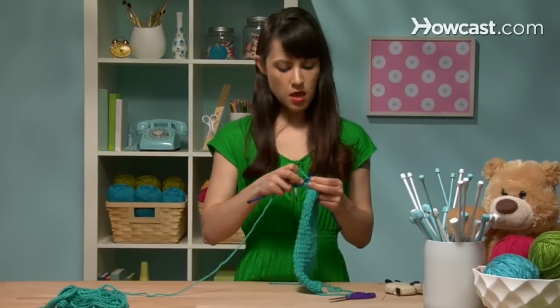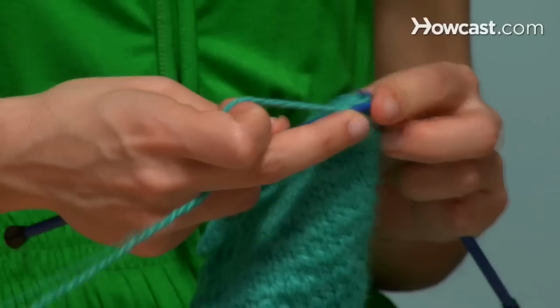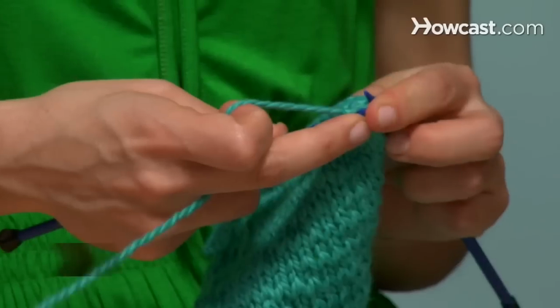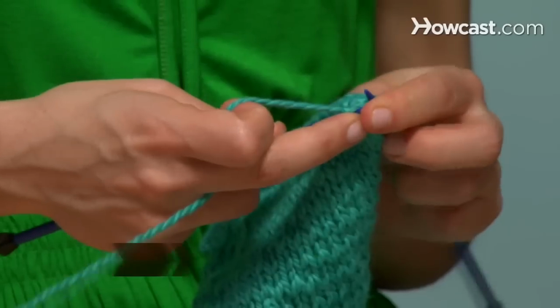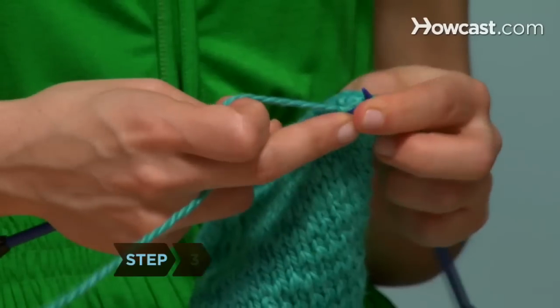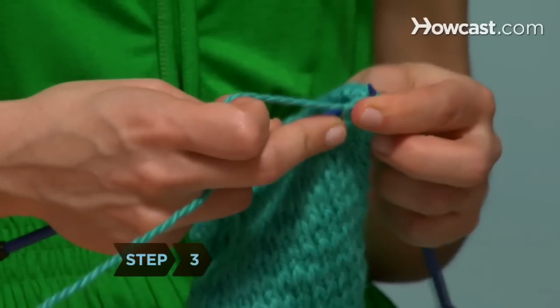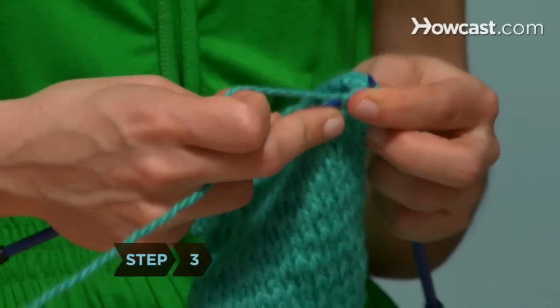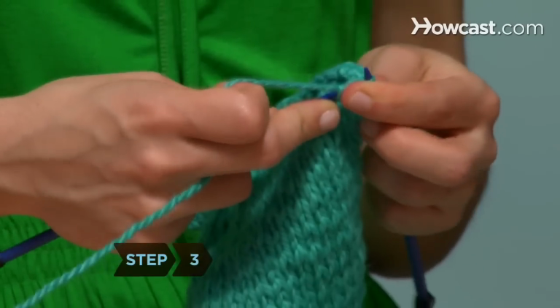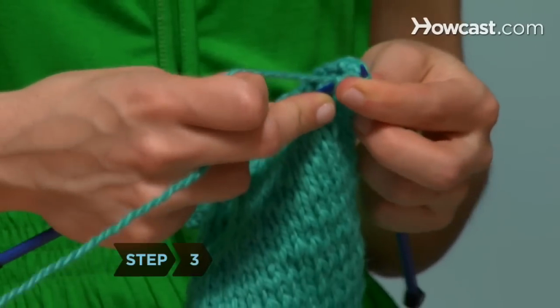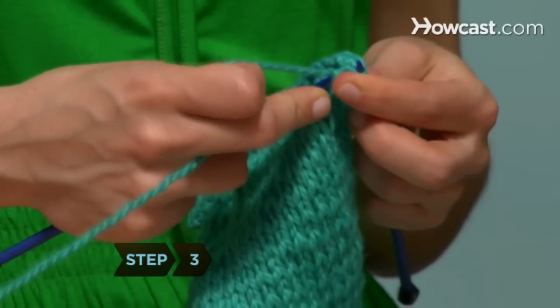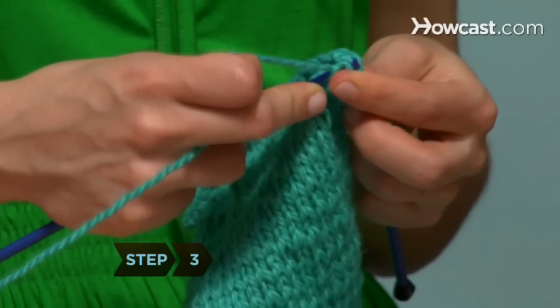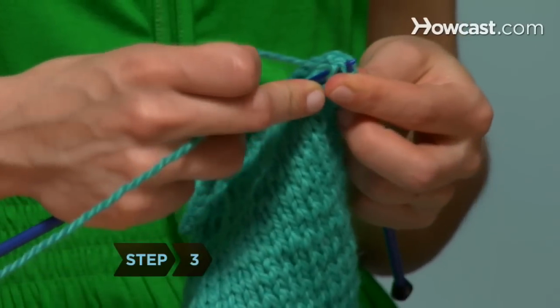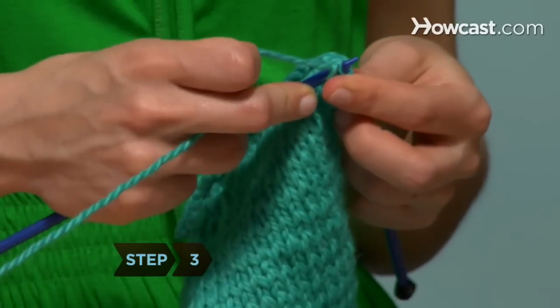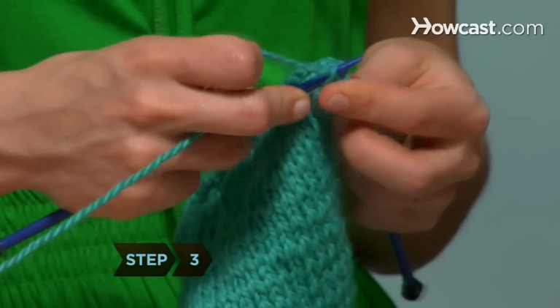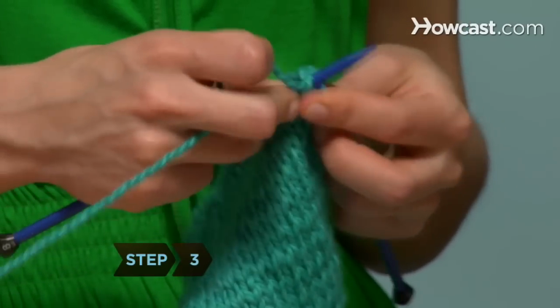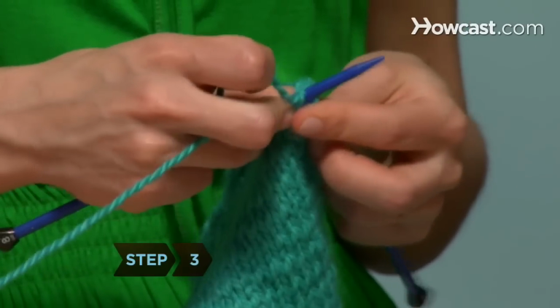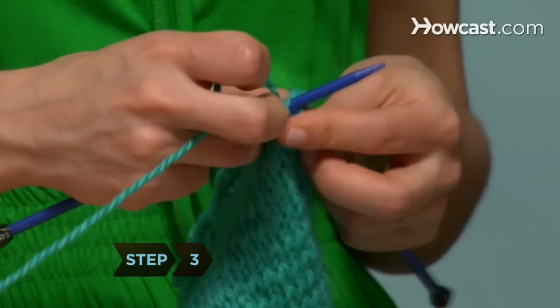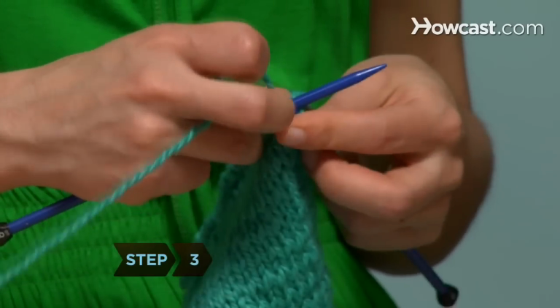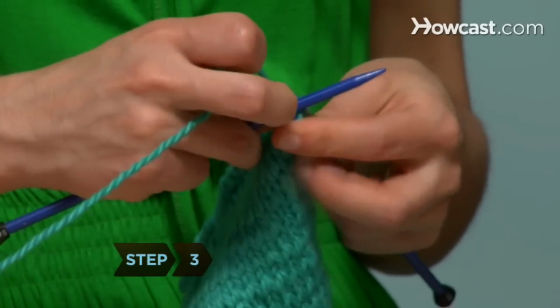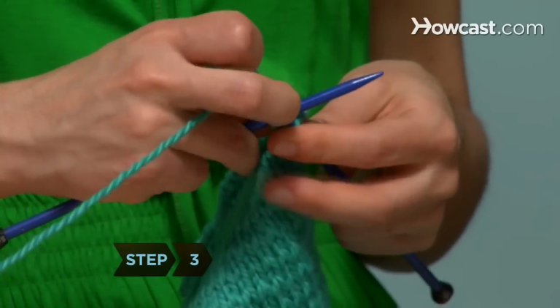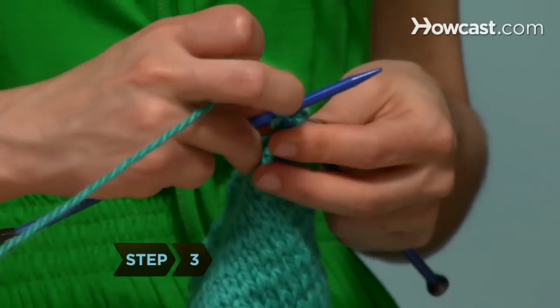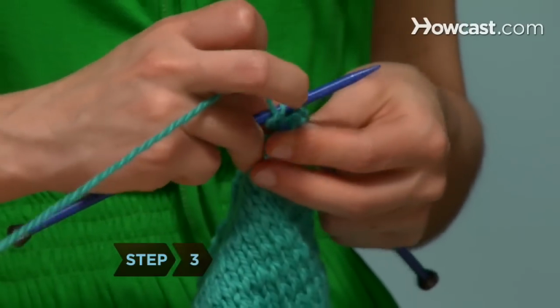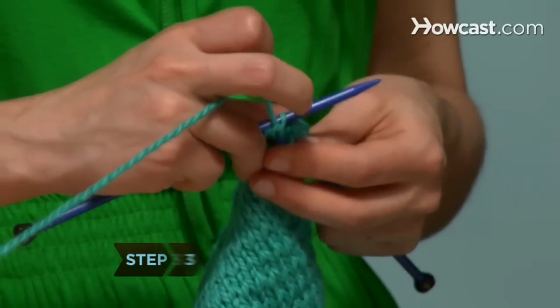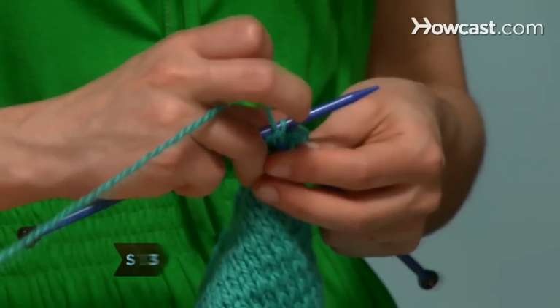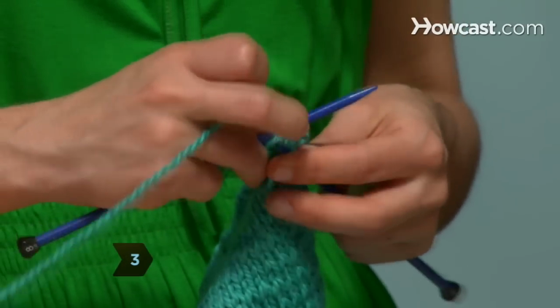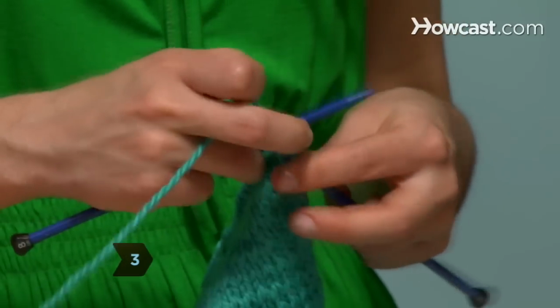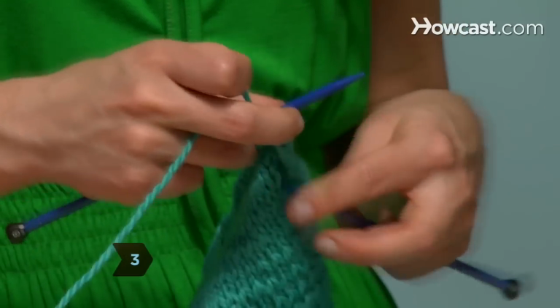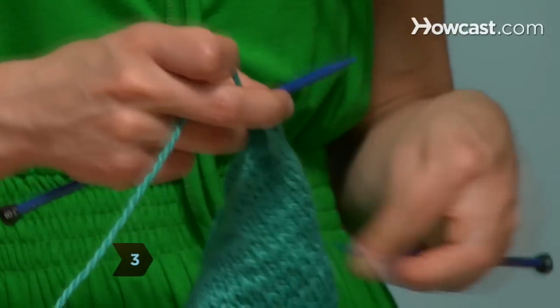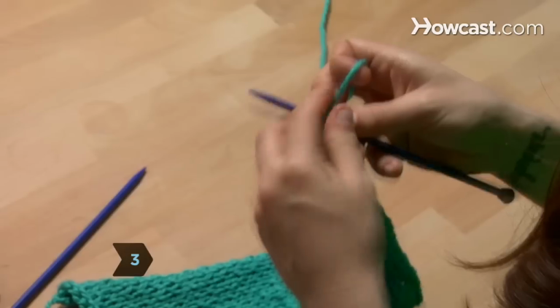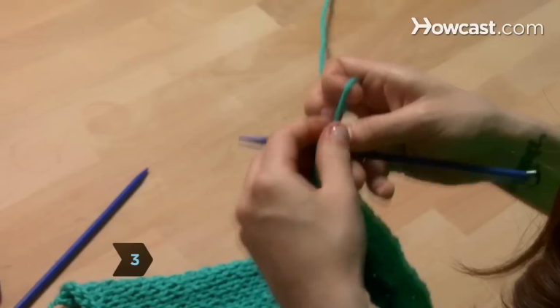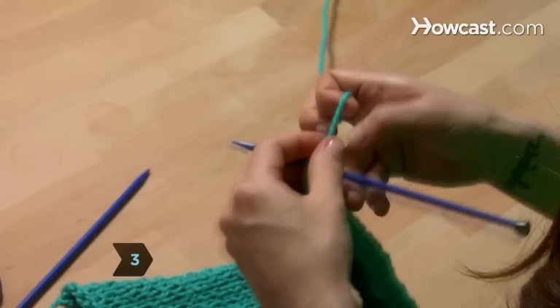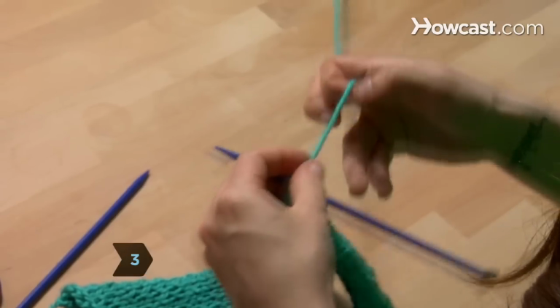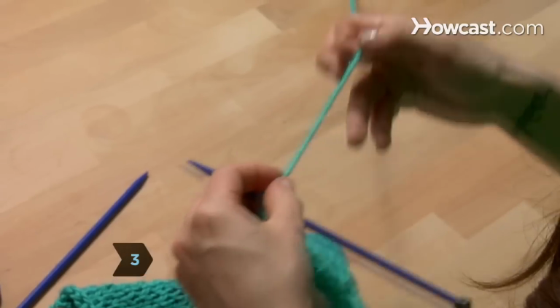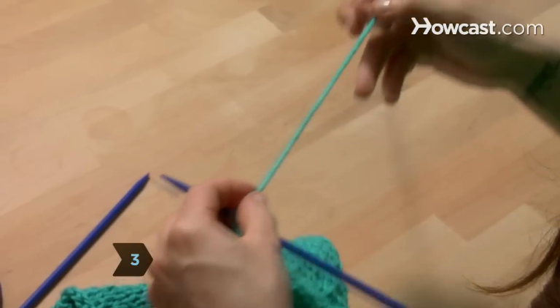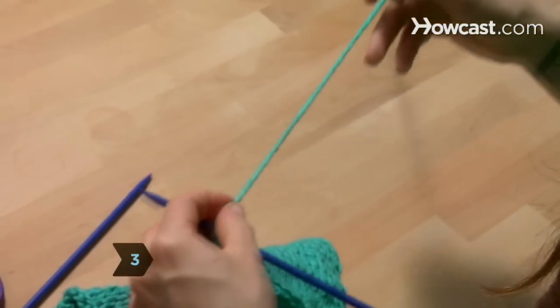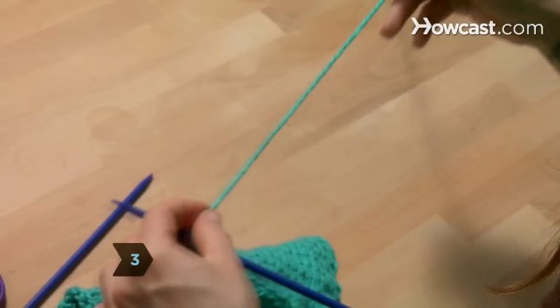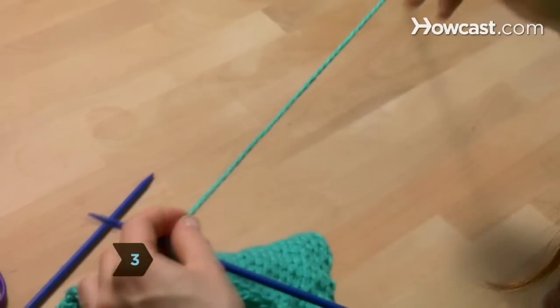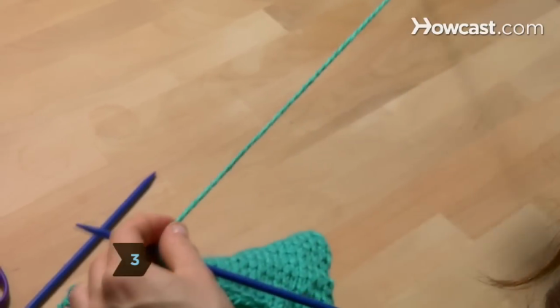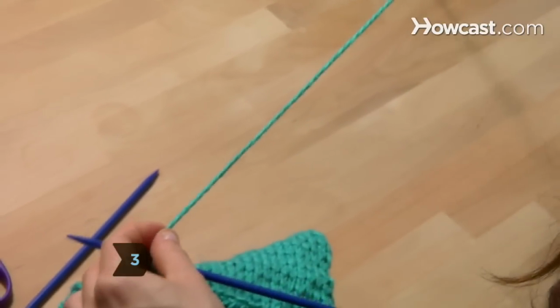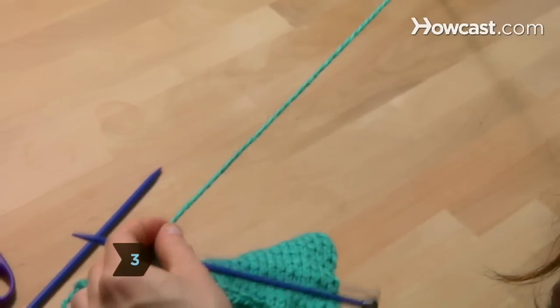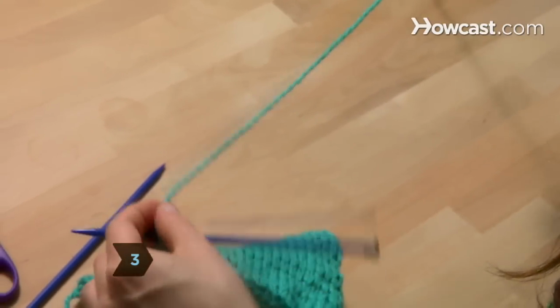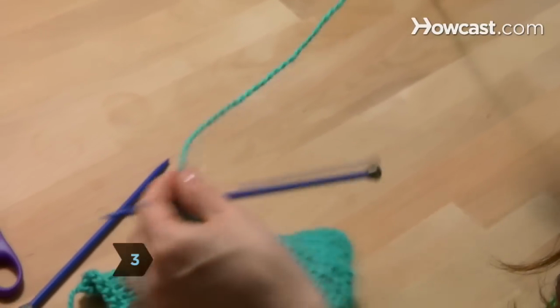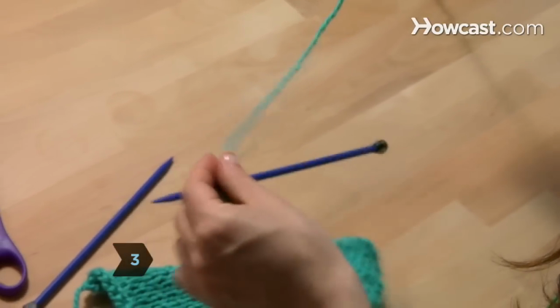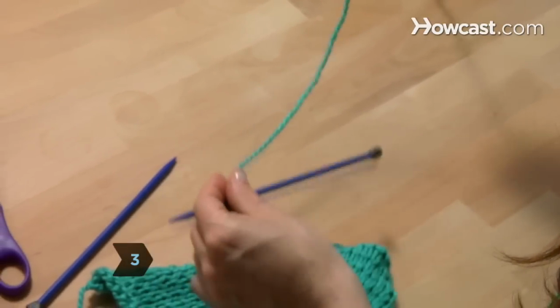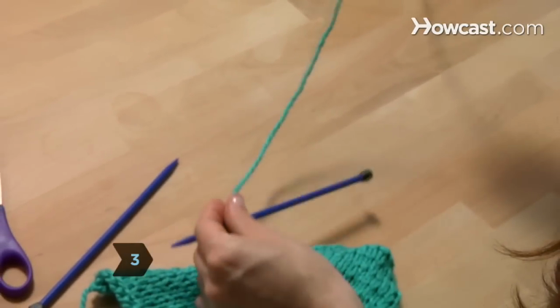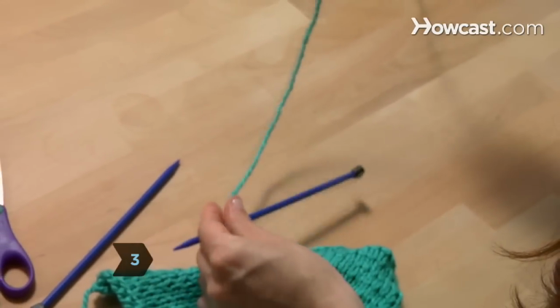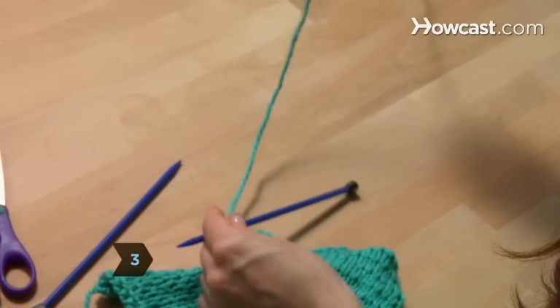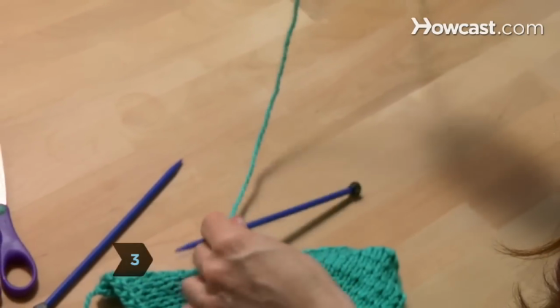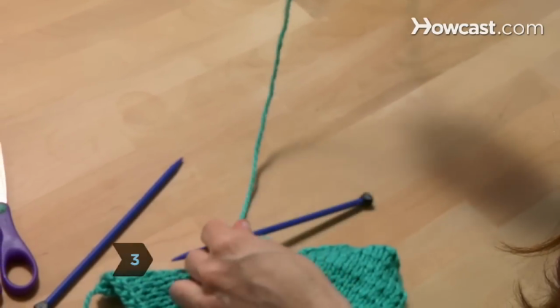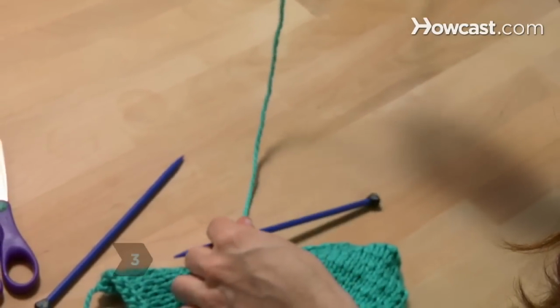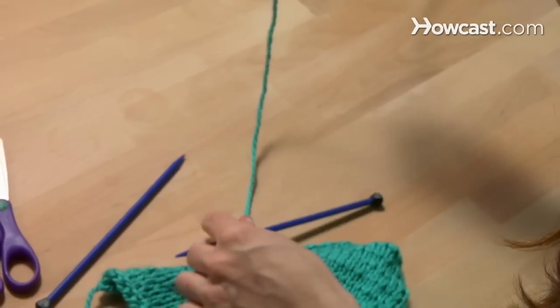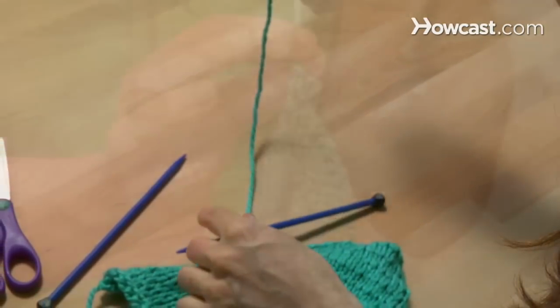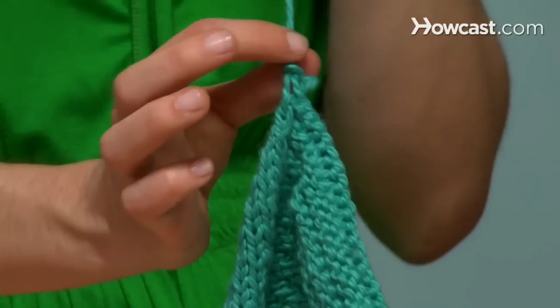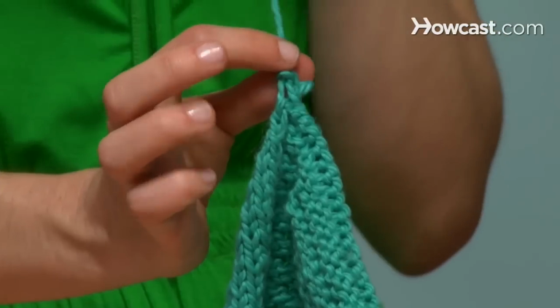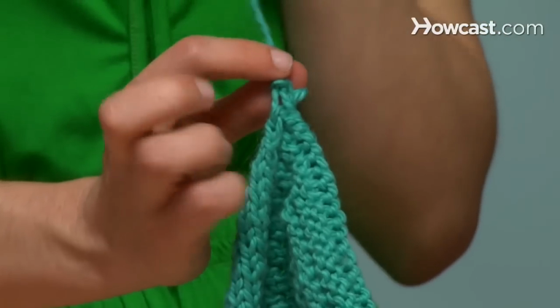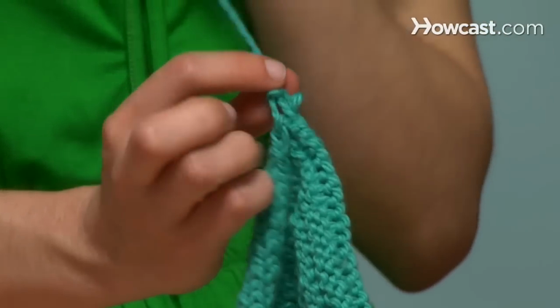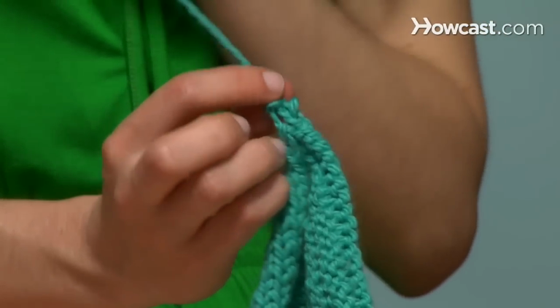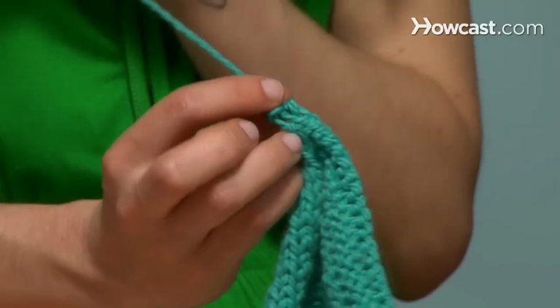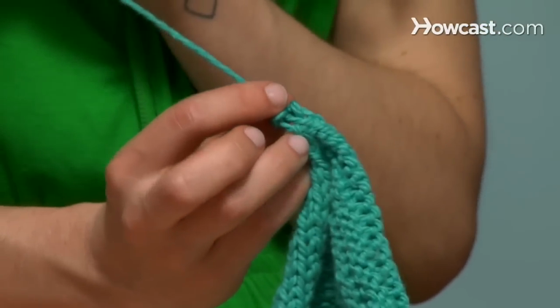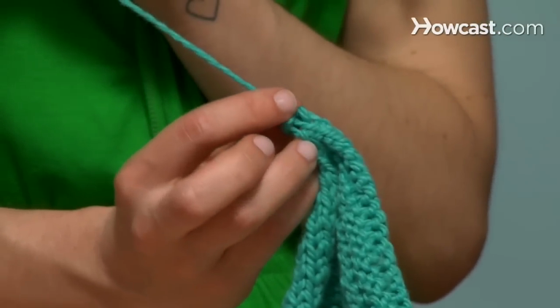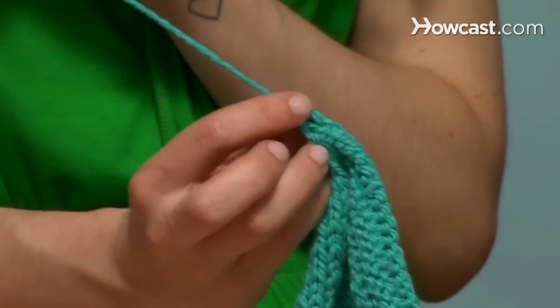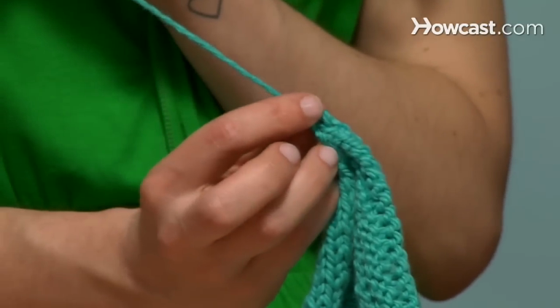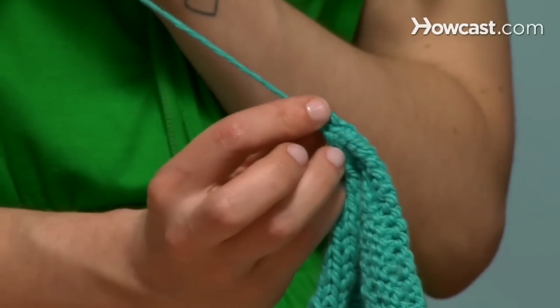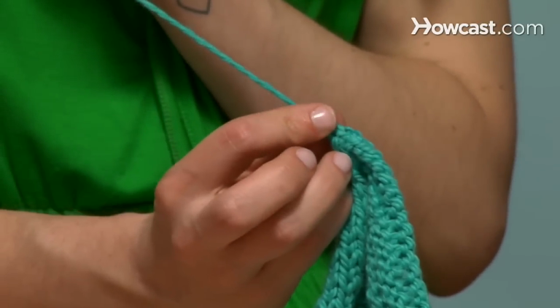Step 3. Cast off your last row, leaving about 8 inches of yarn. Tie a knot to secure it.